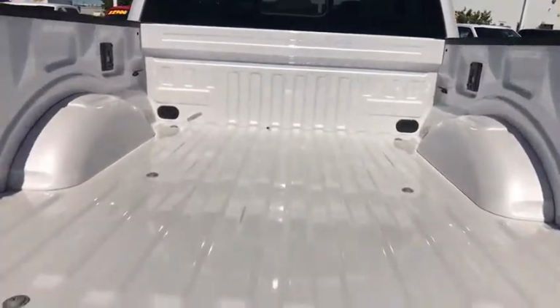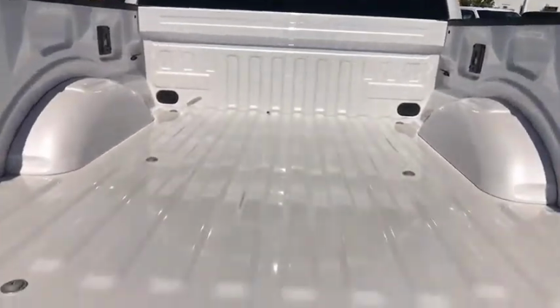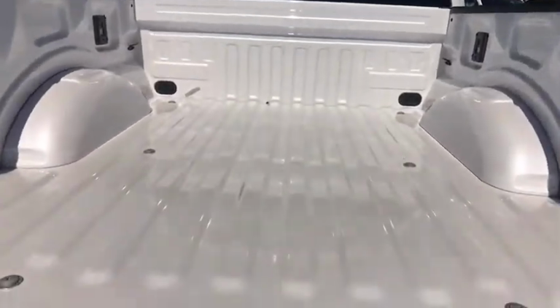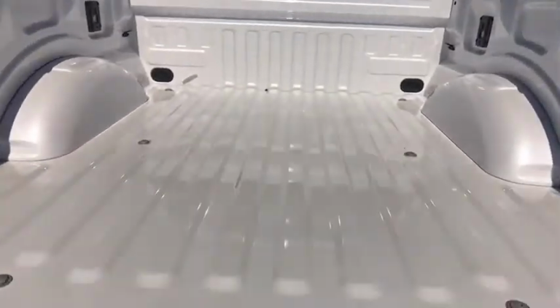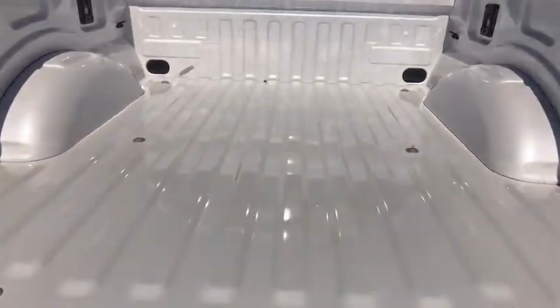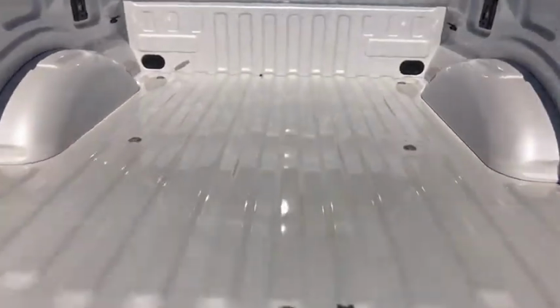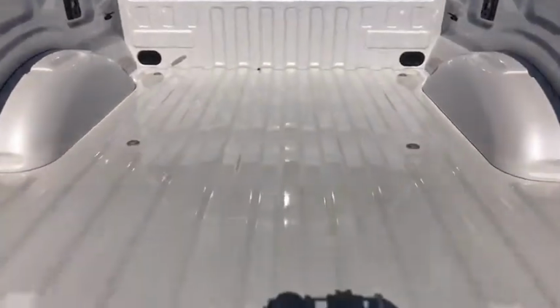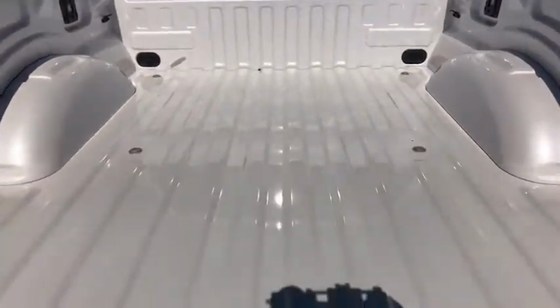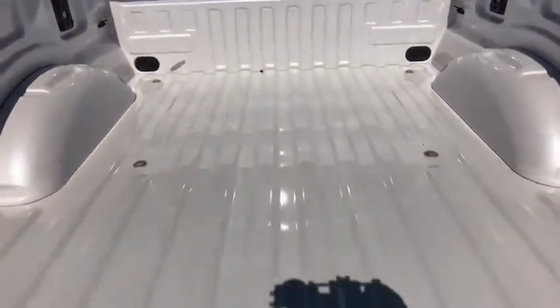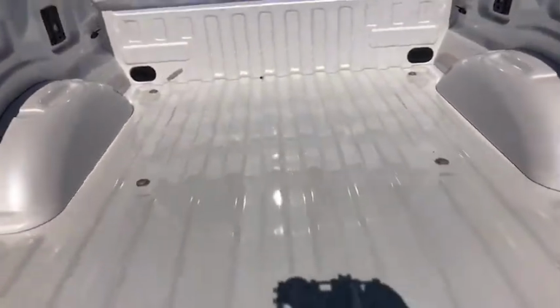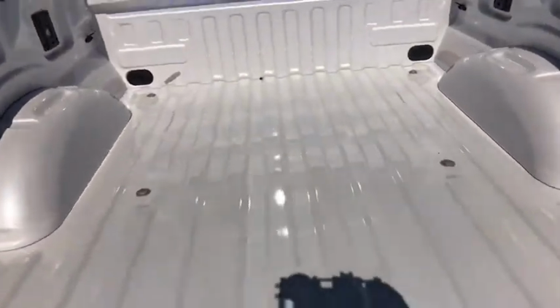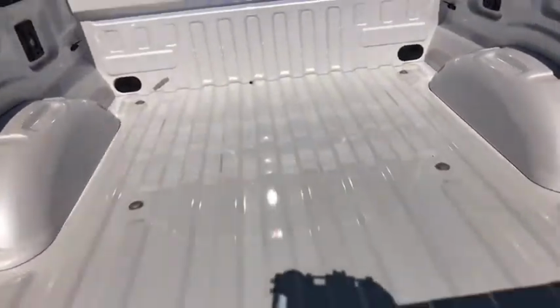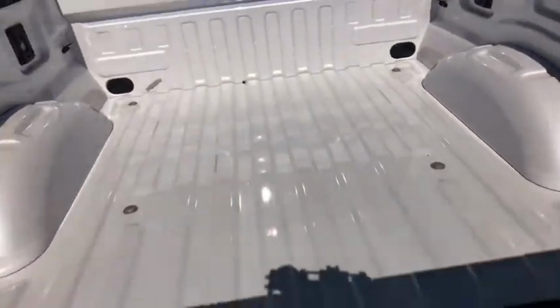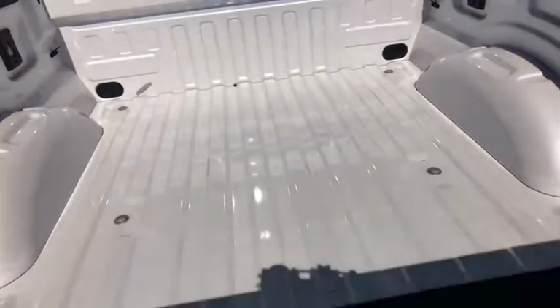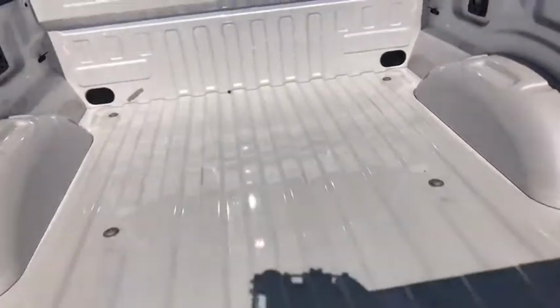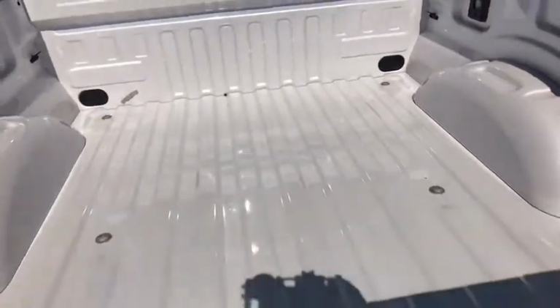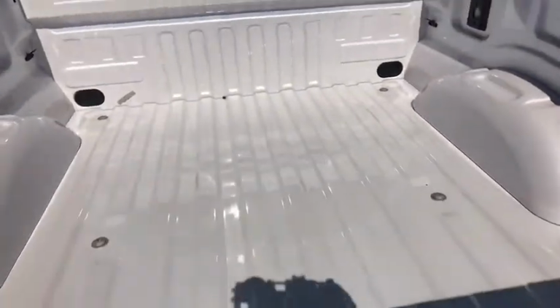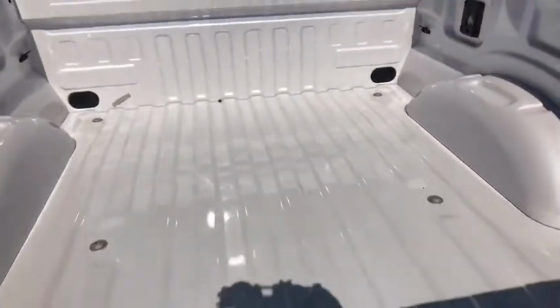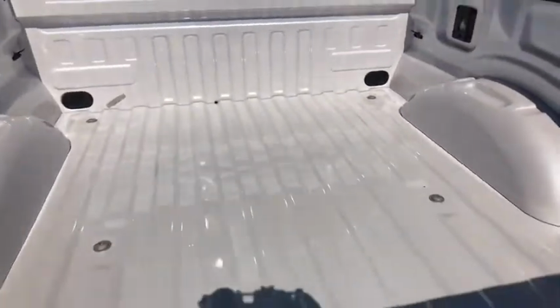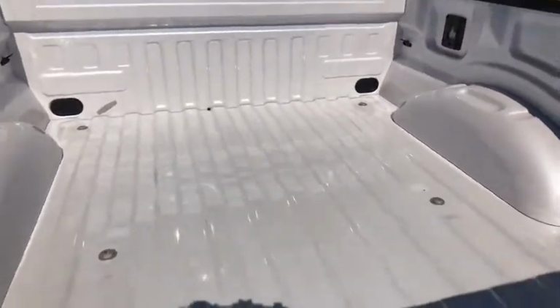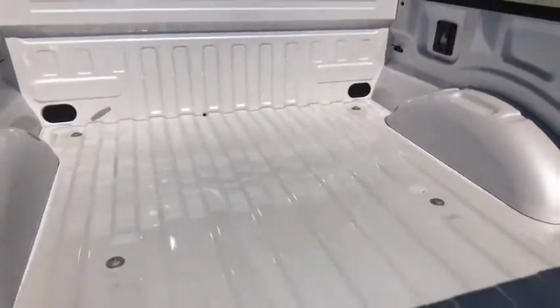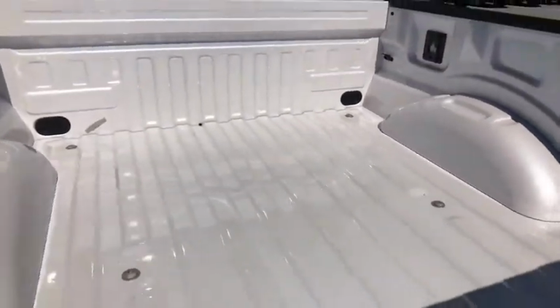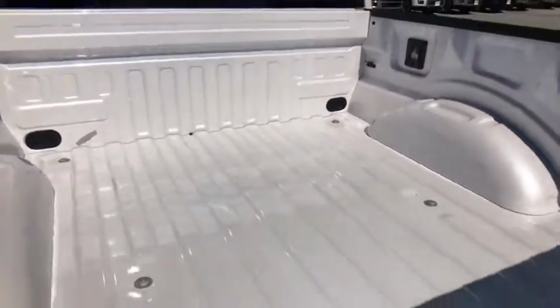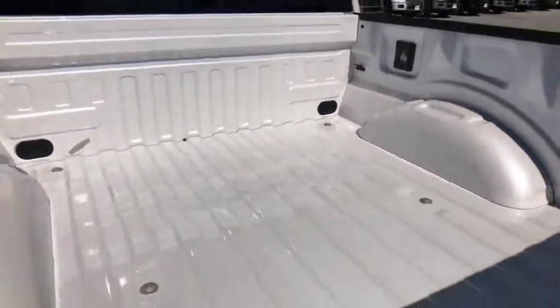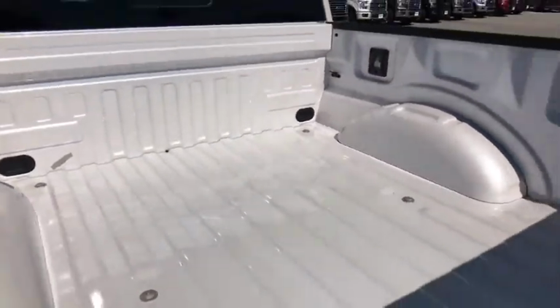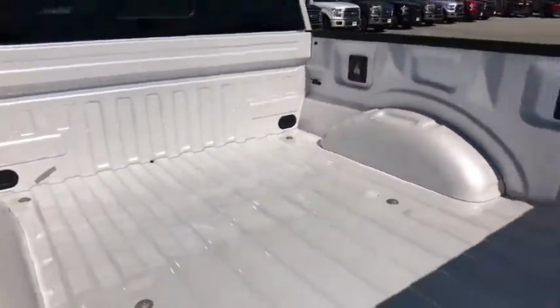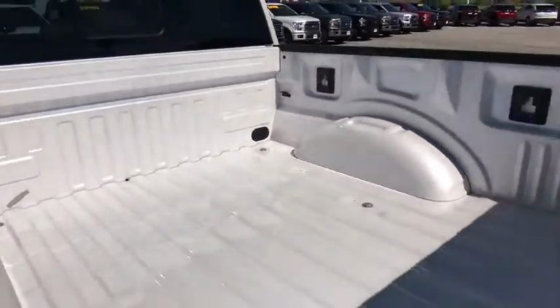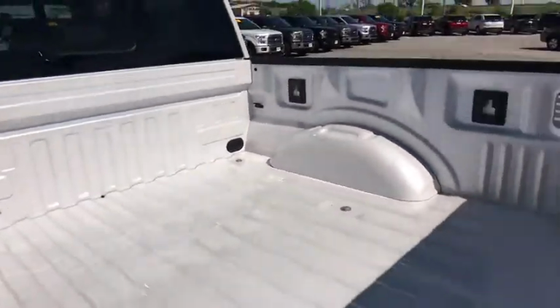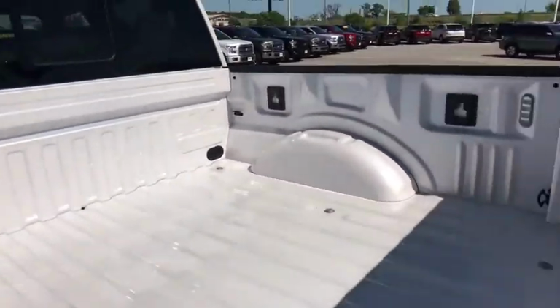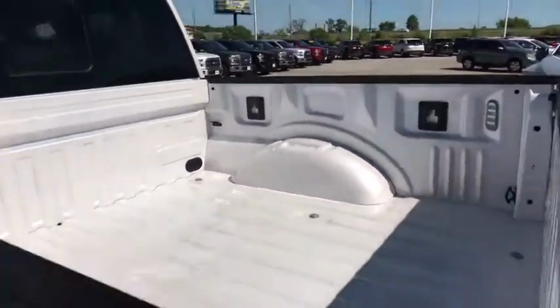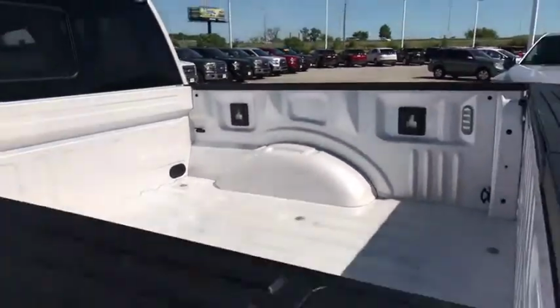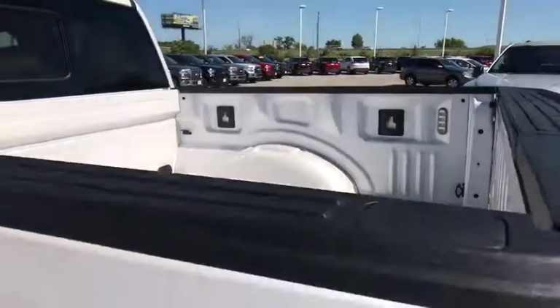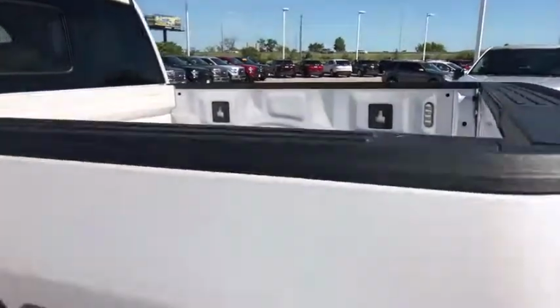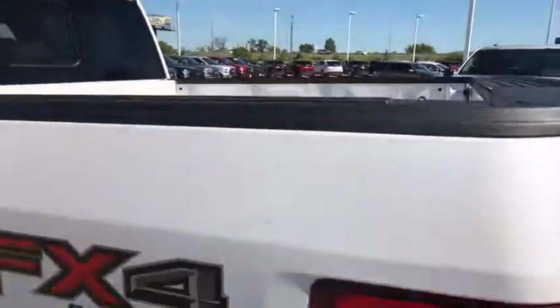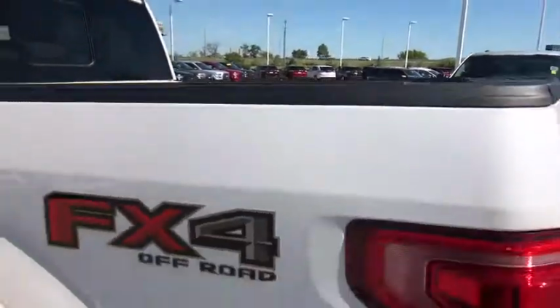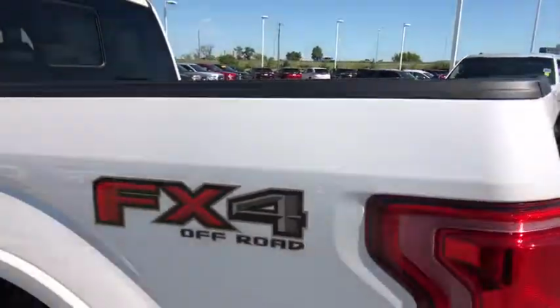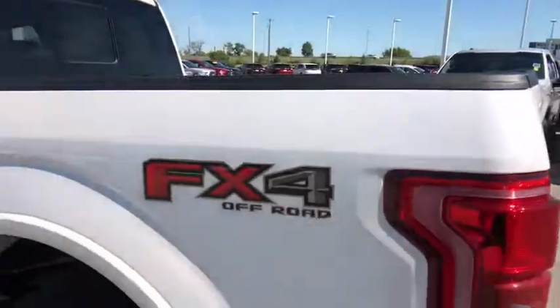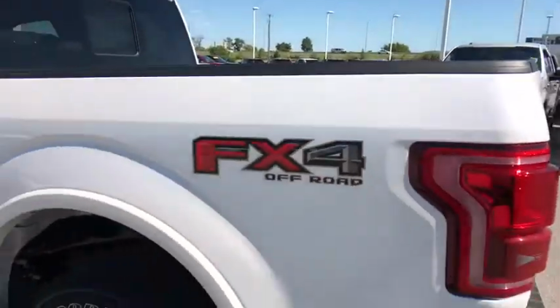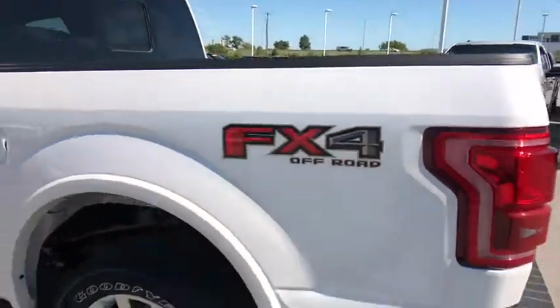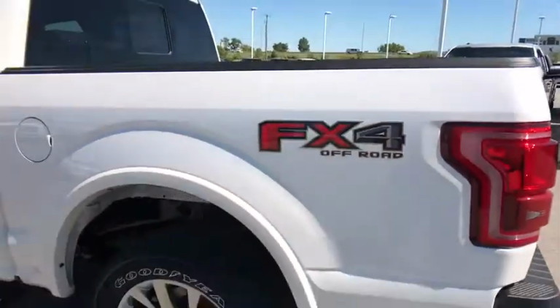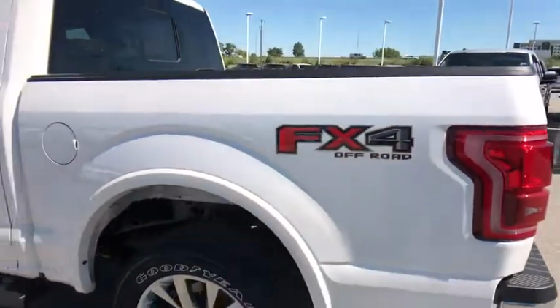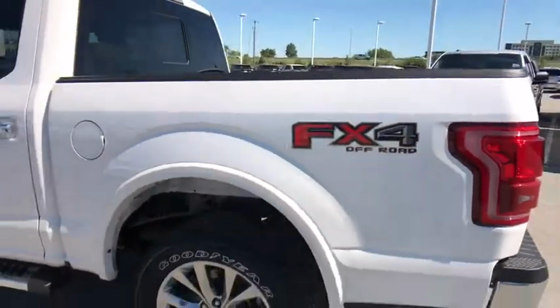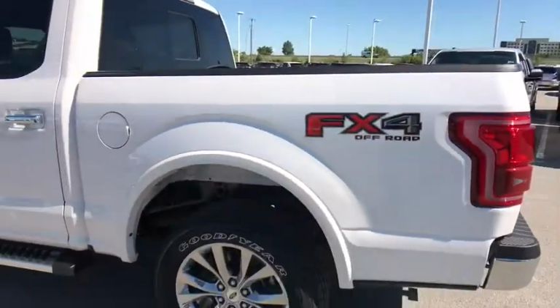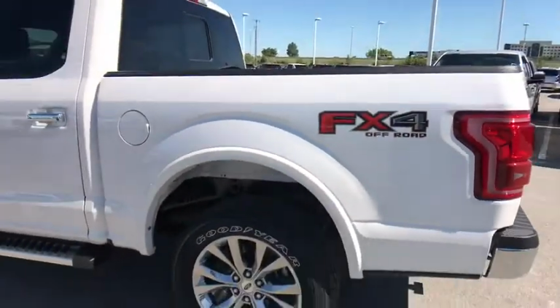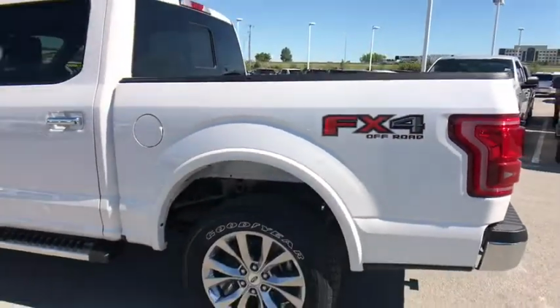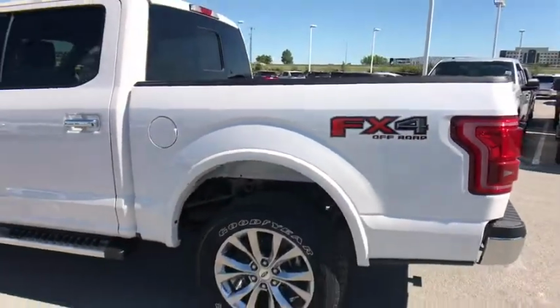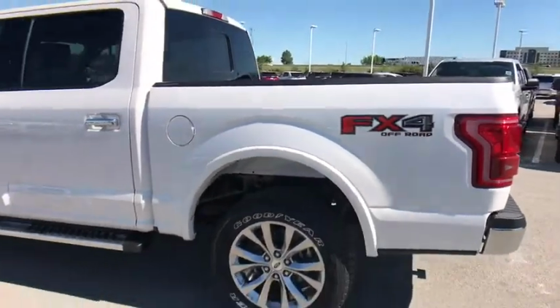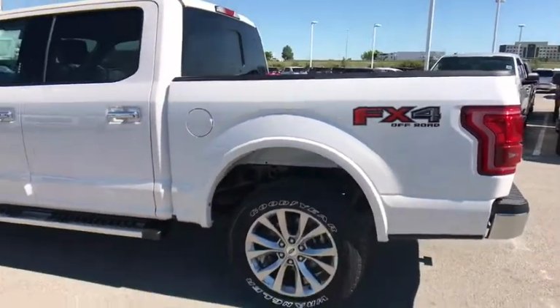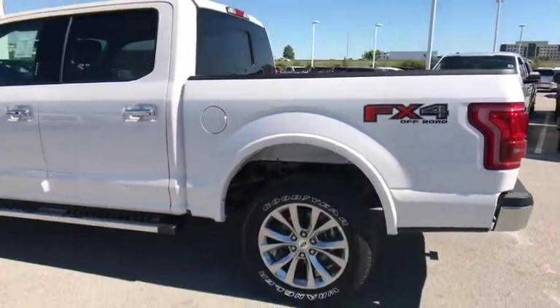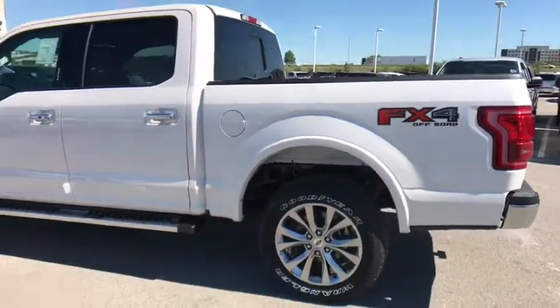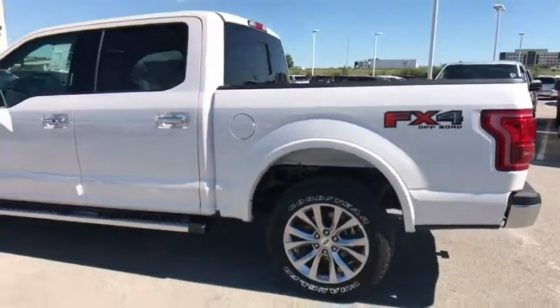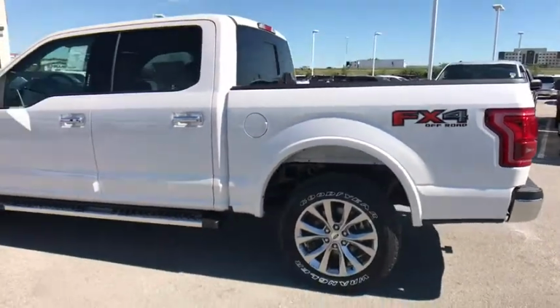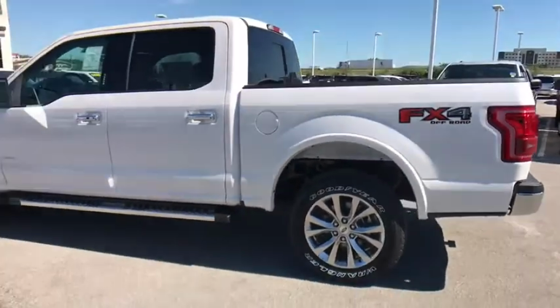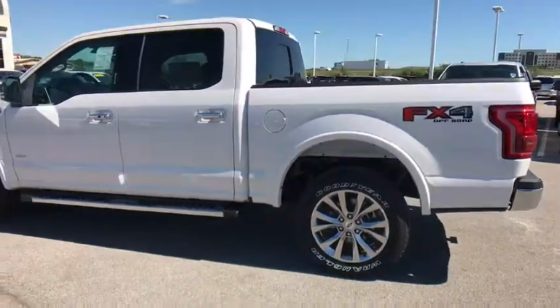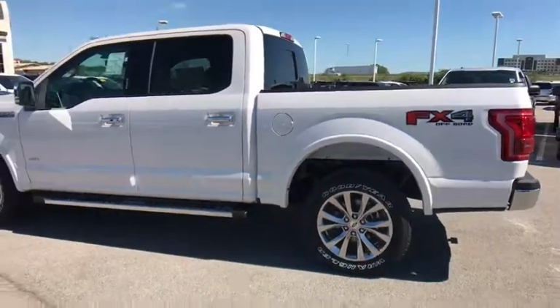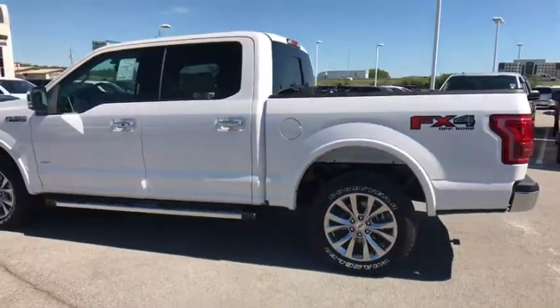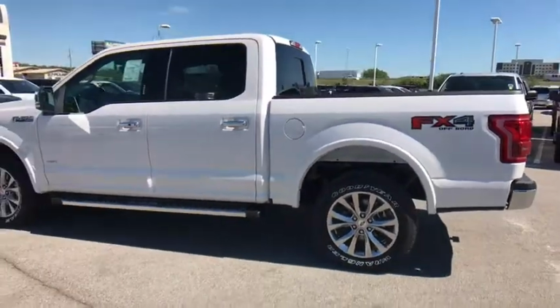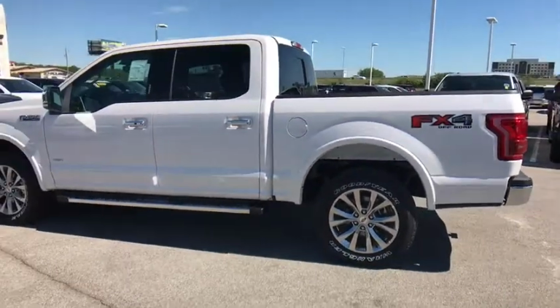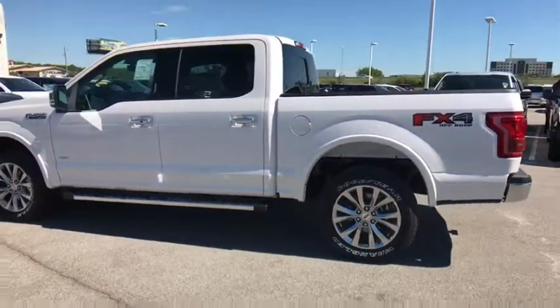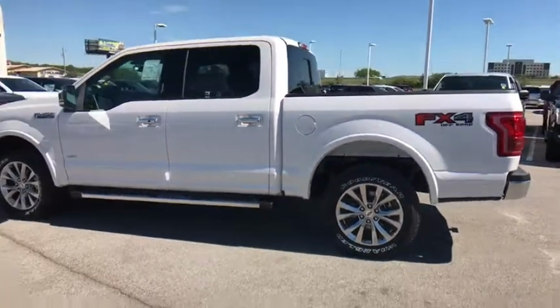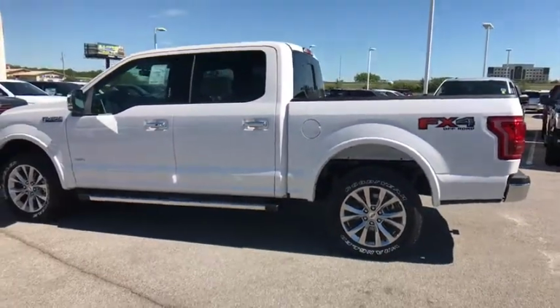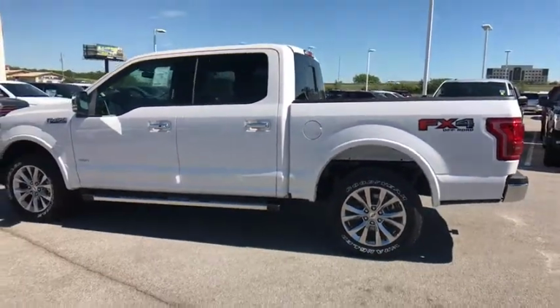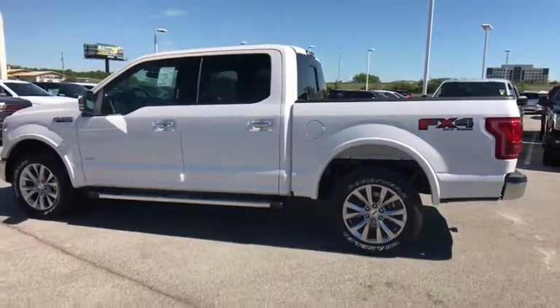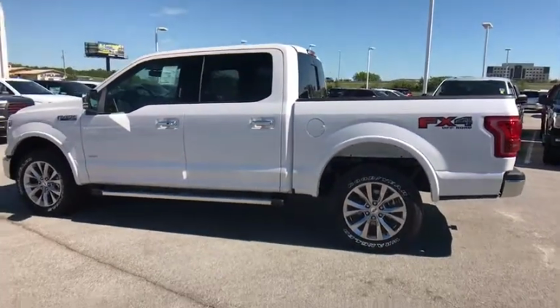Fog lamps, child safety locks, passenger airbags. Drive away with a great deal on this vehicle. Call or stop in today.